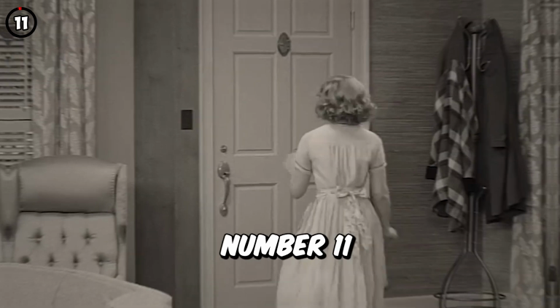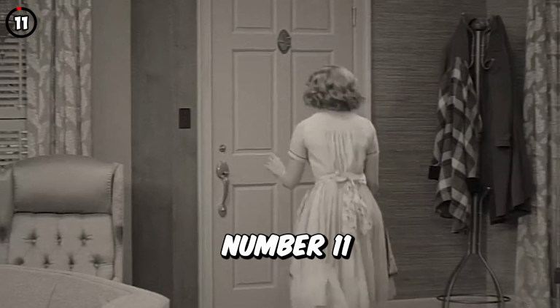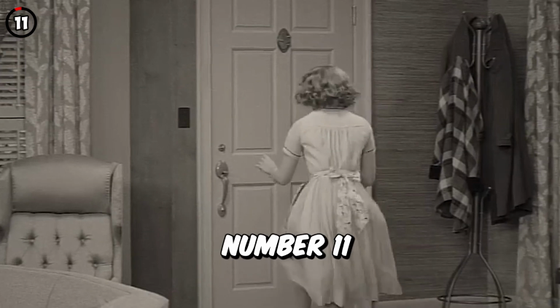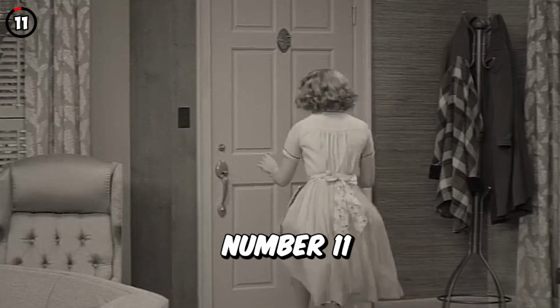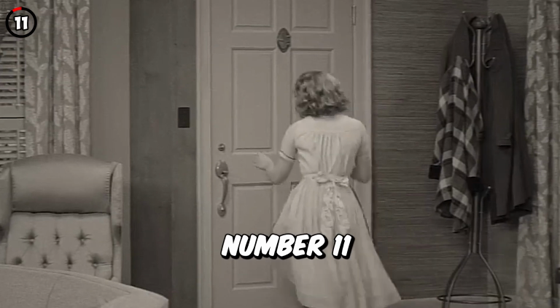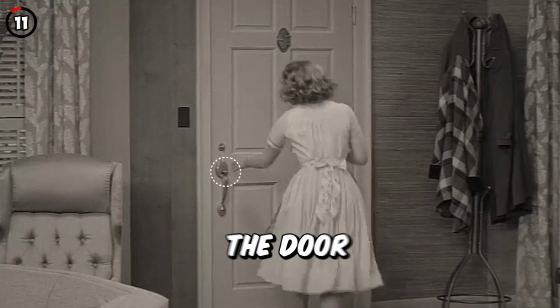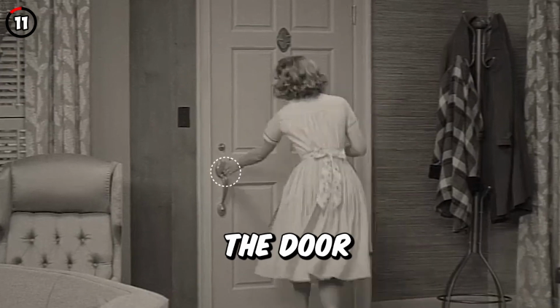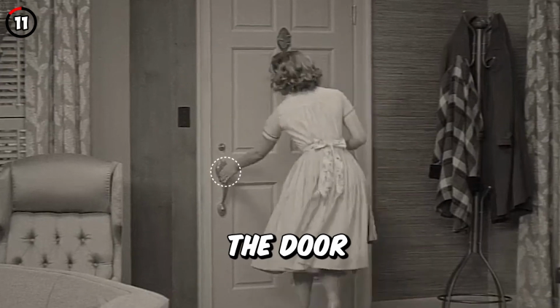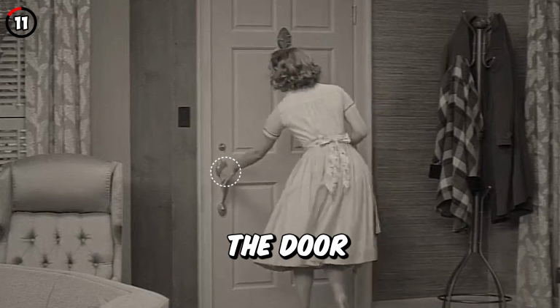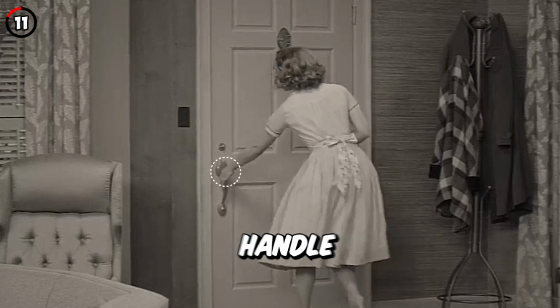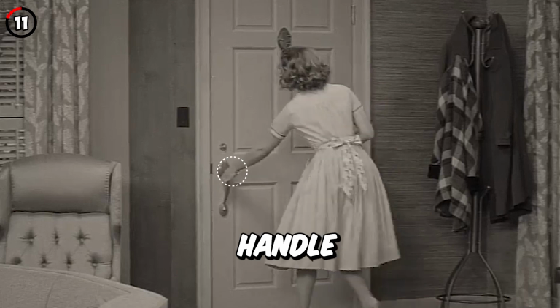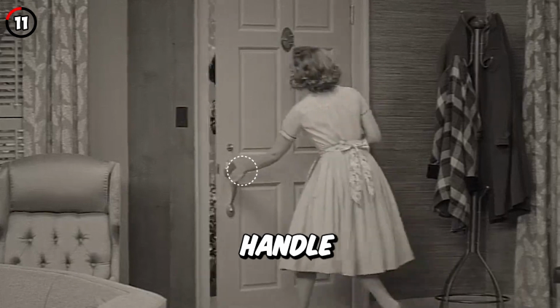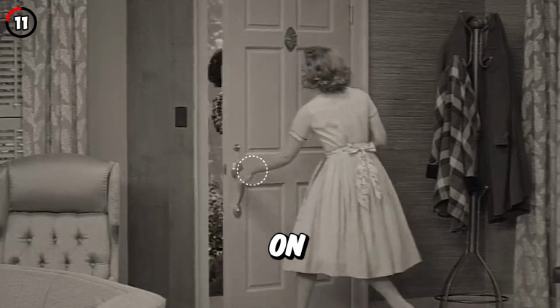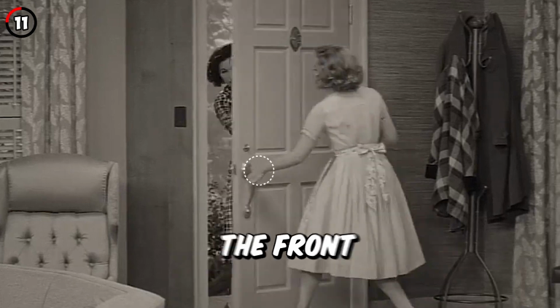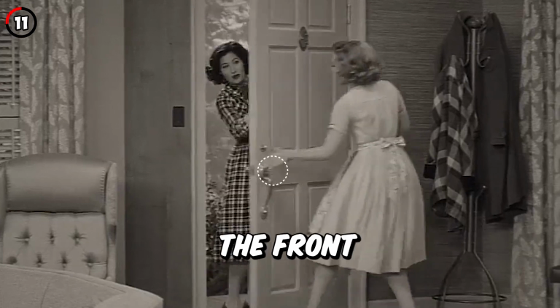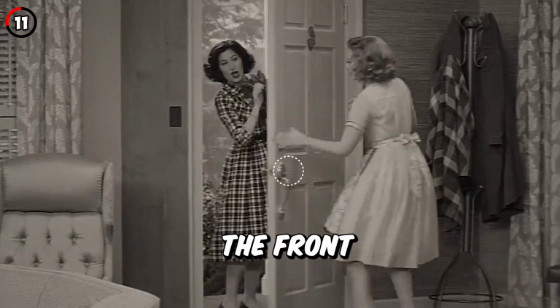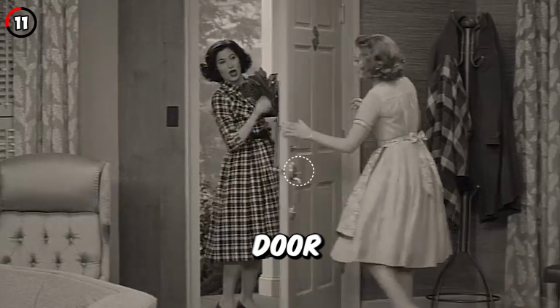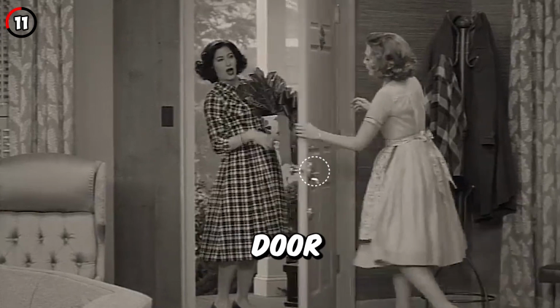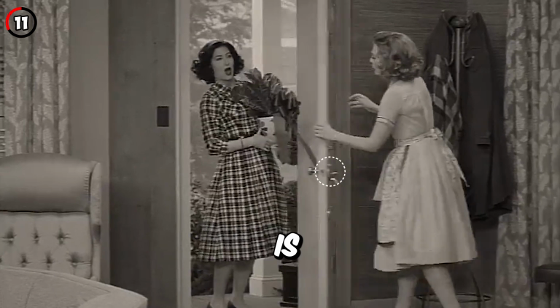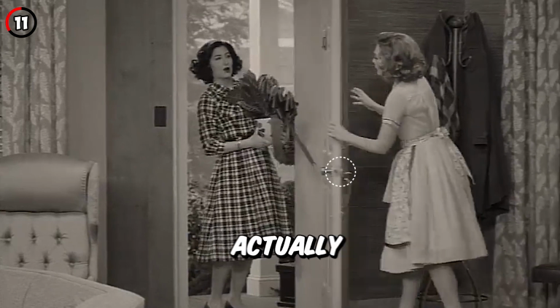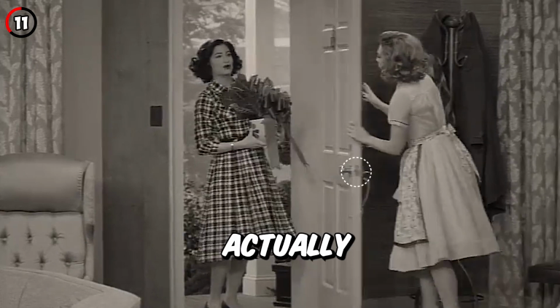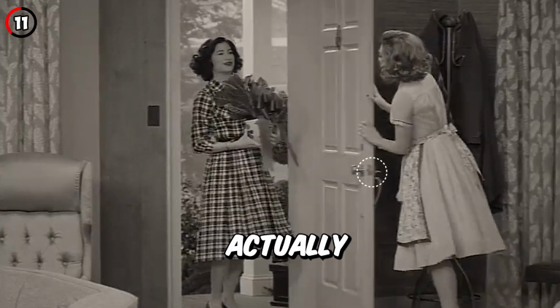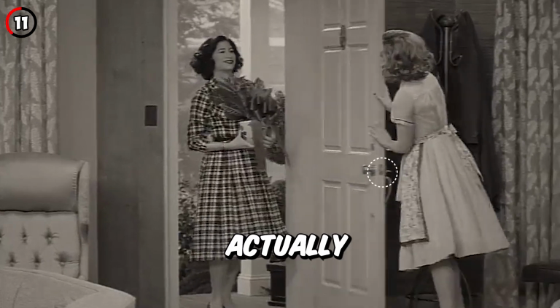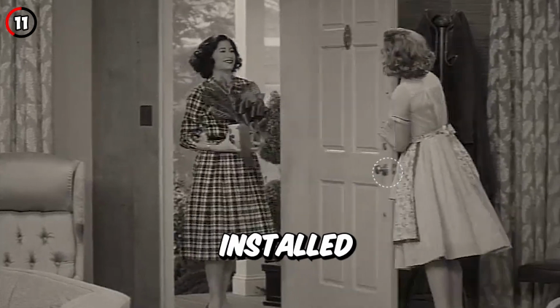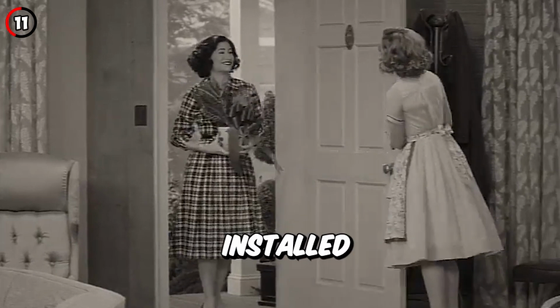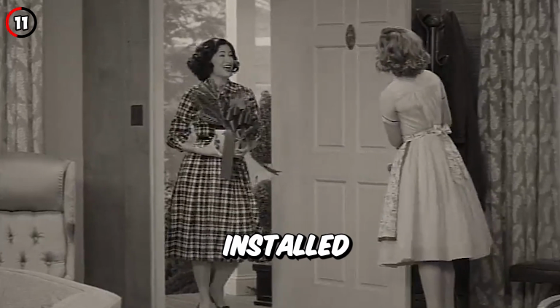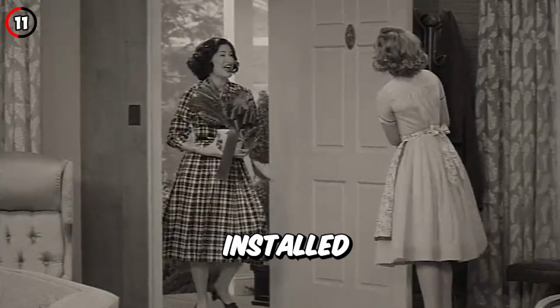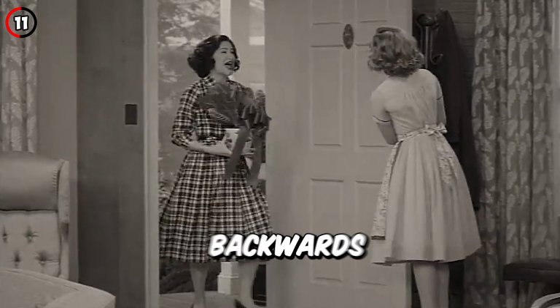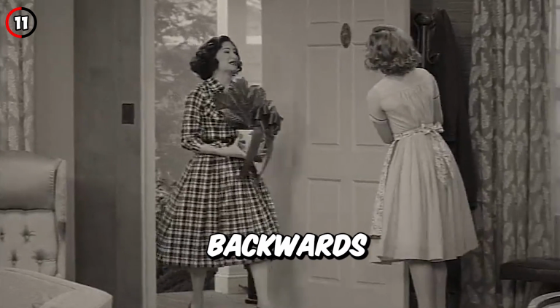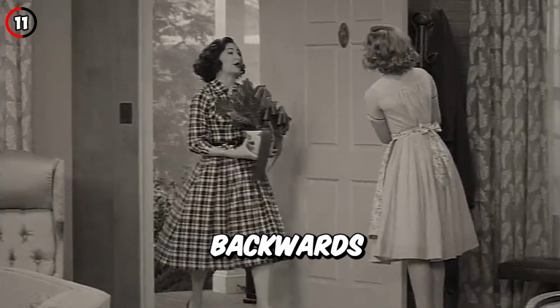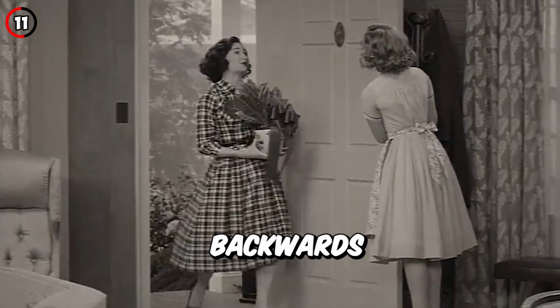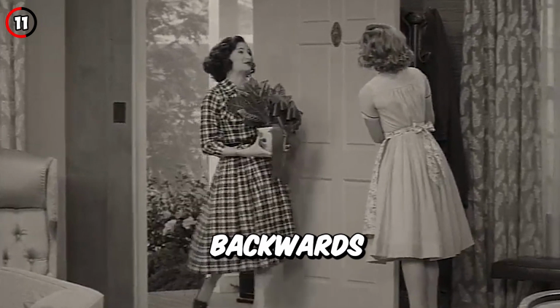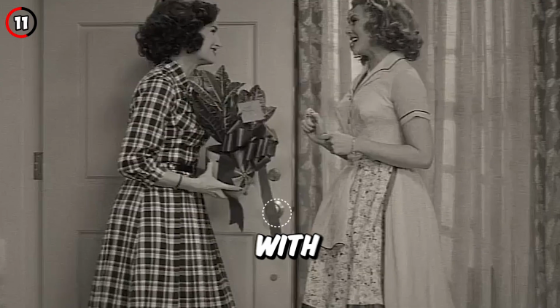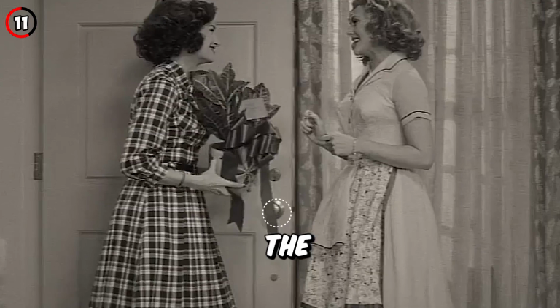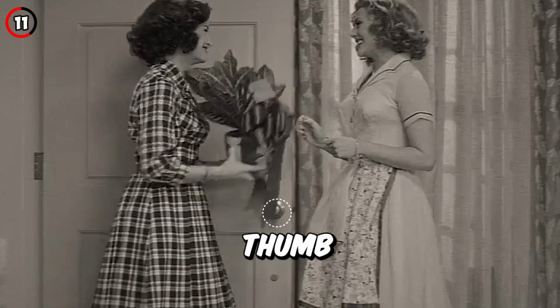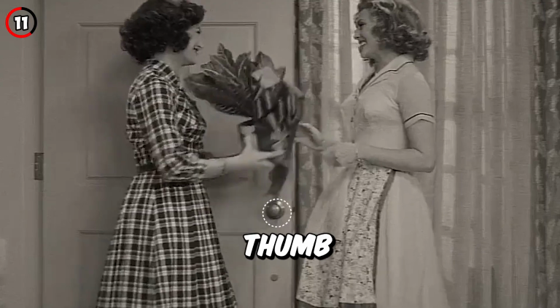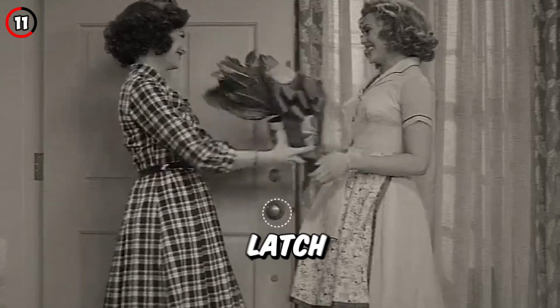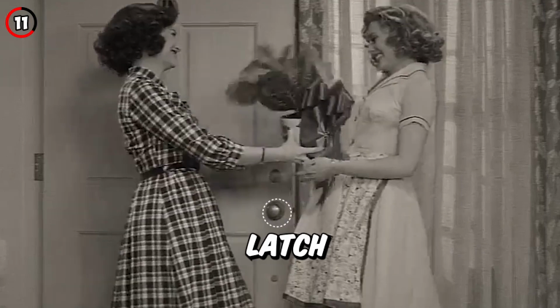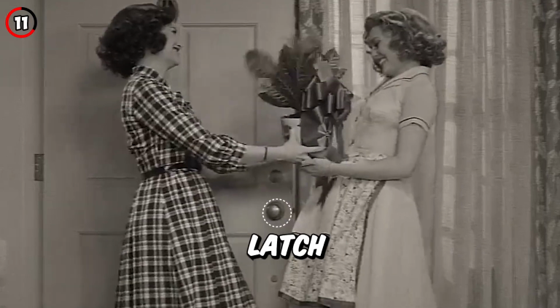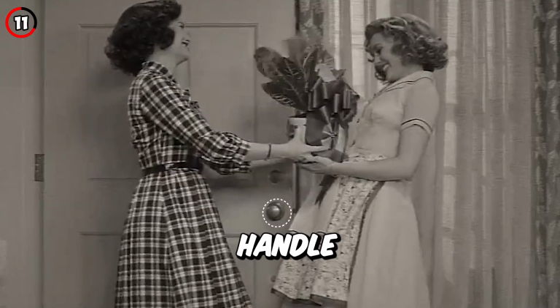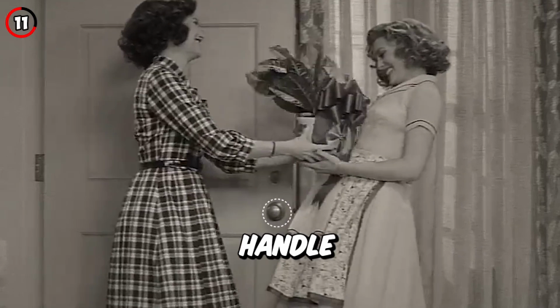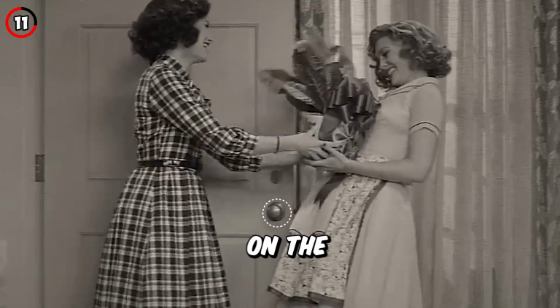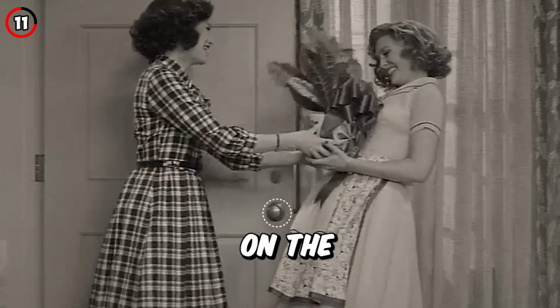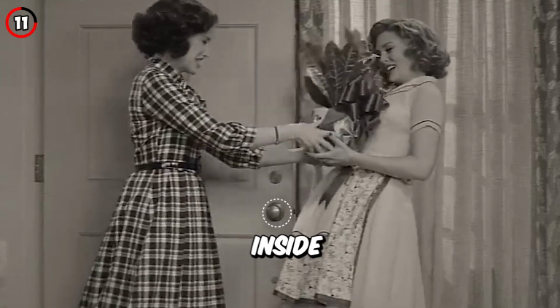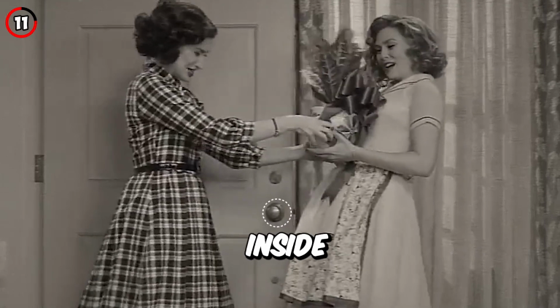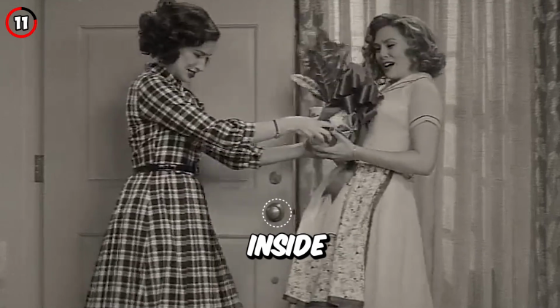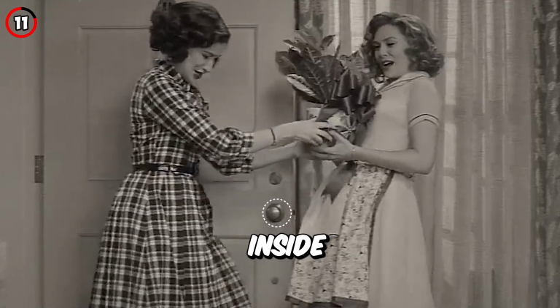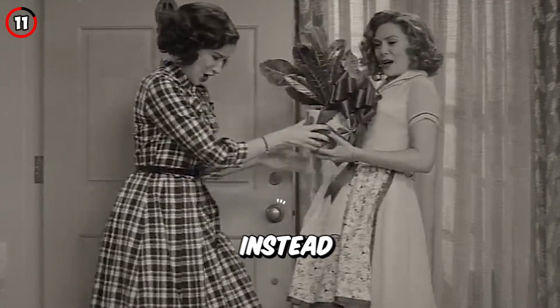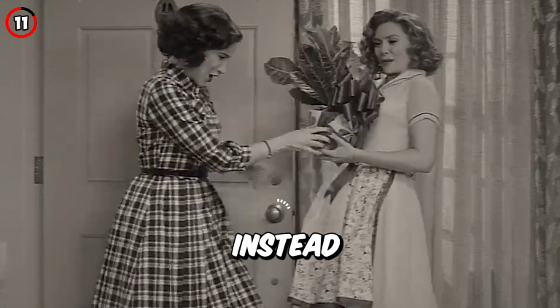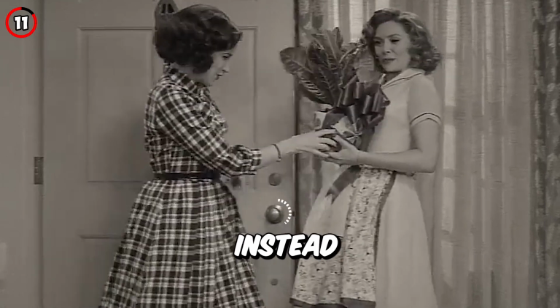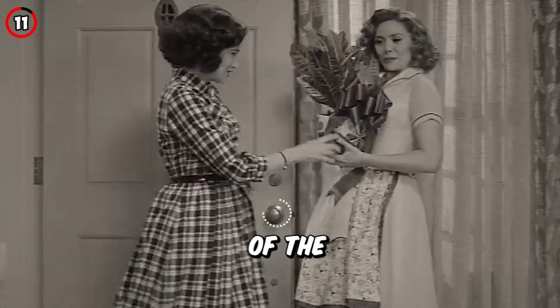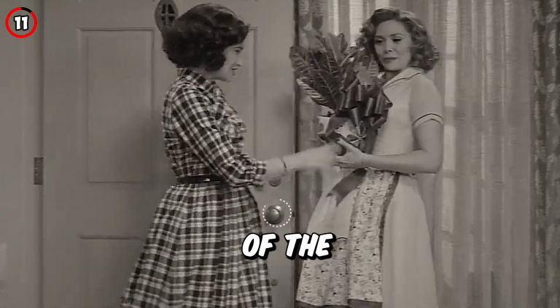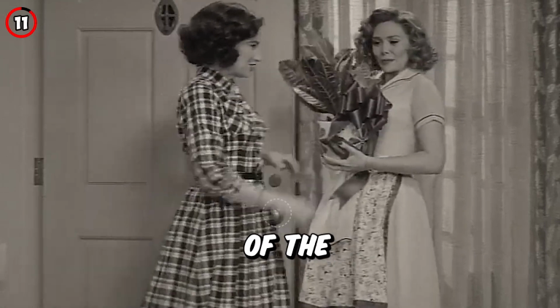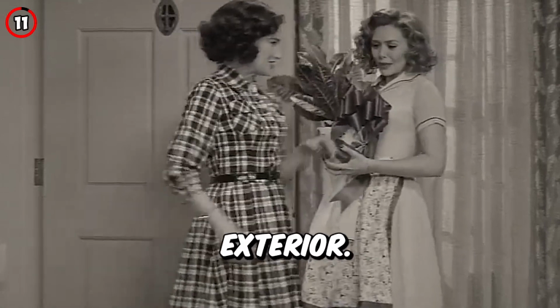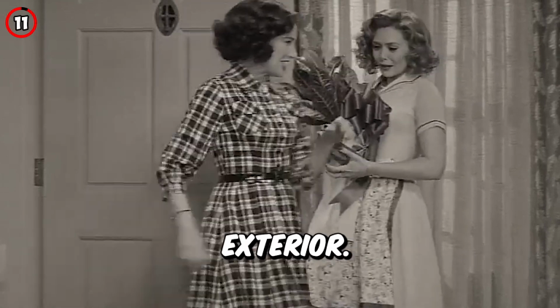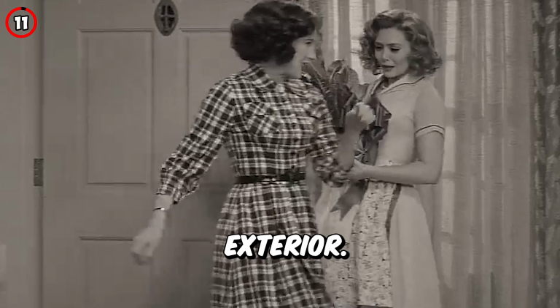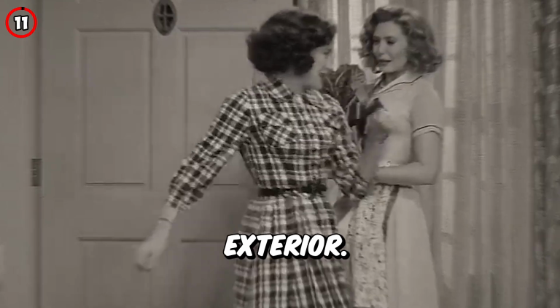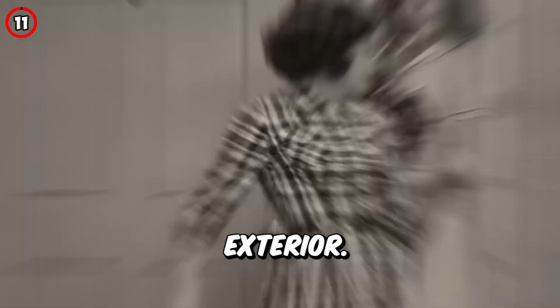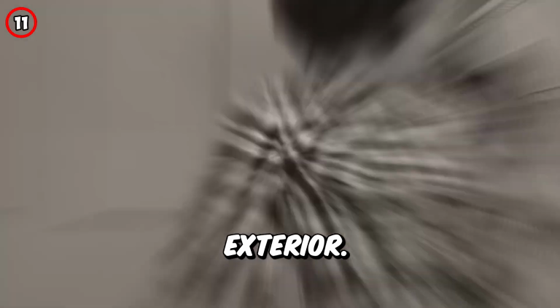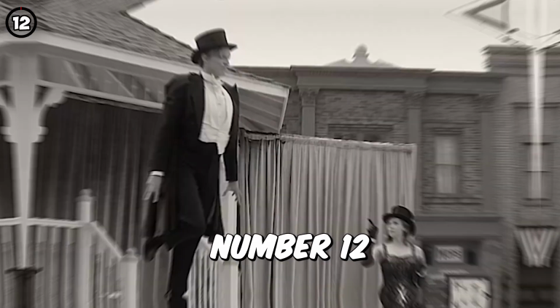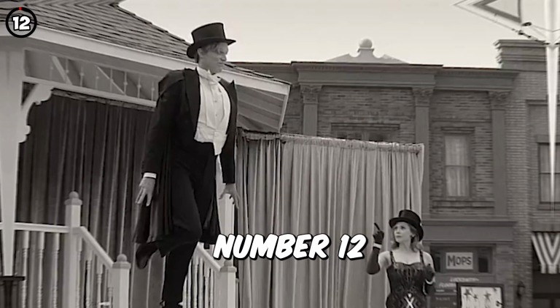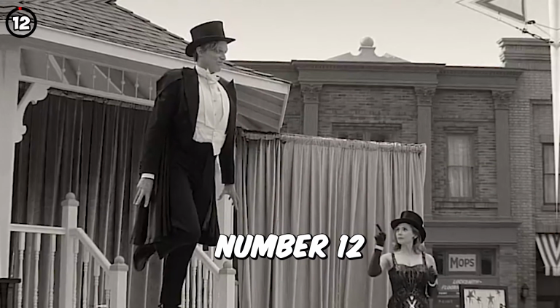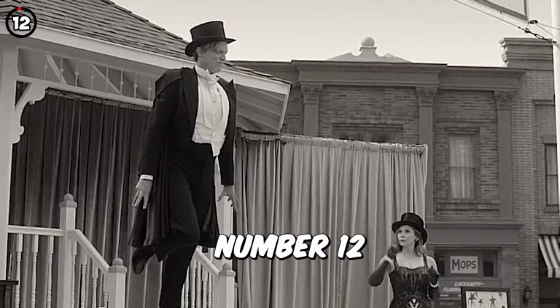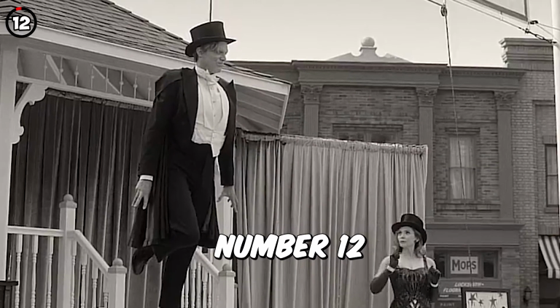Fact 11: The door handle on the front door is actually installed backwards, with the thumb latch handle on the inside instead of the exterior.